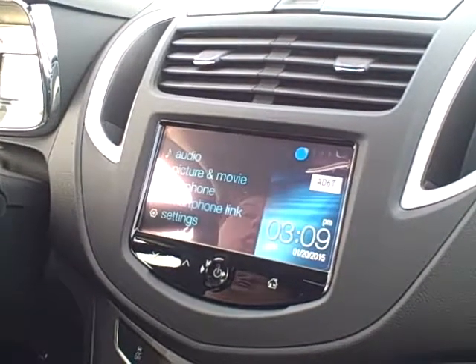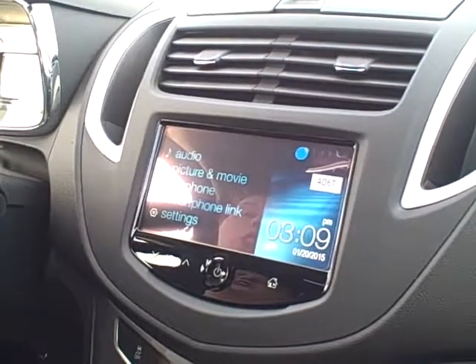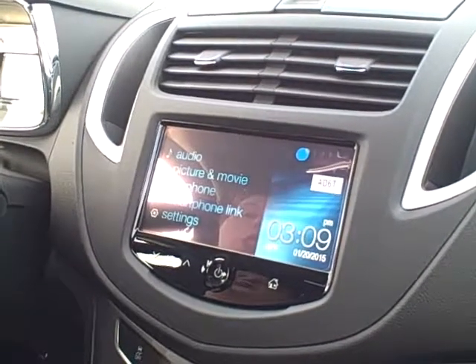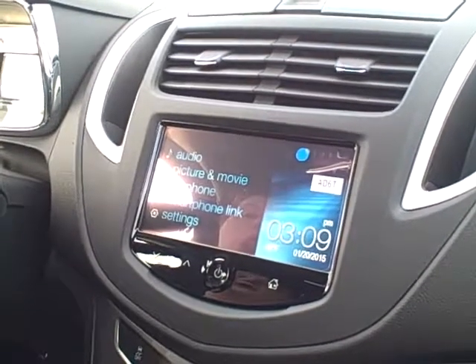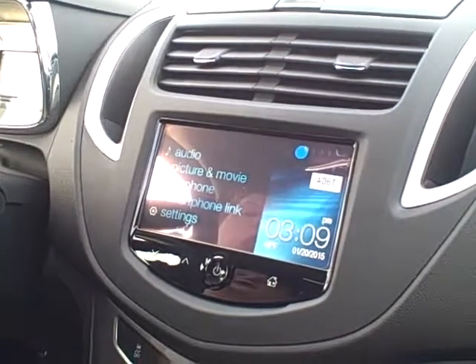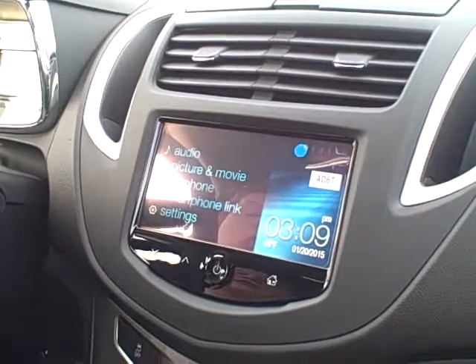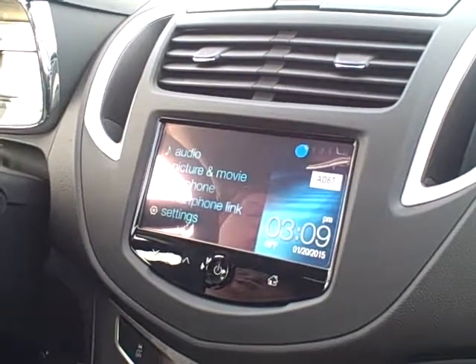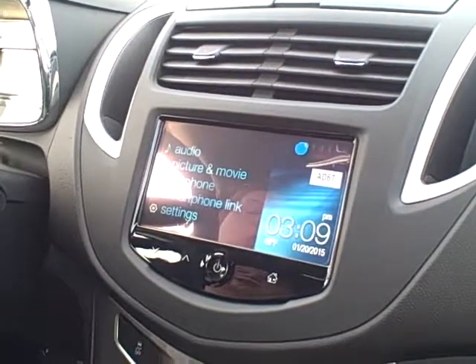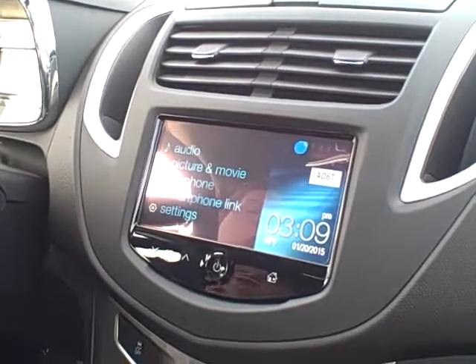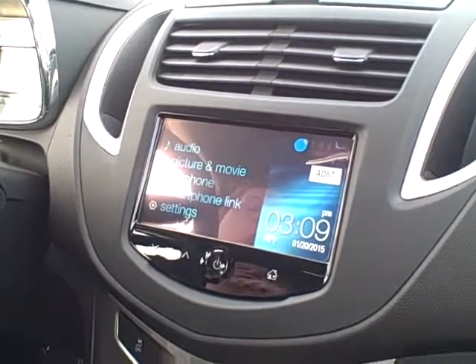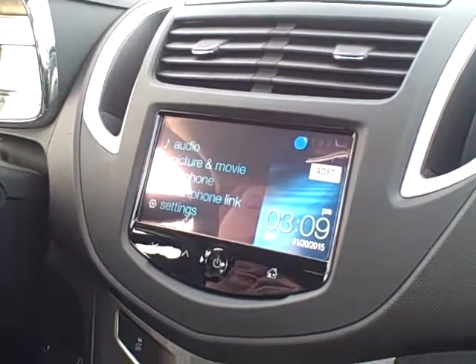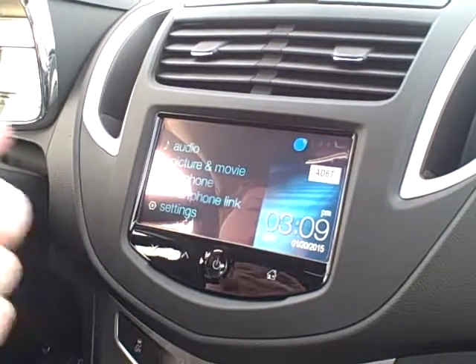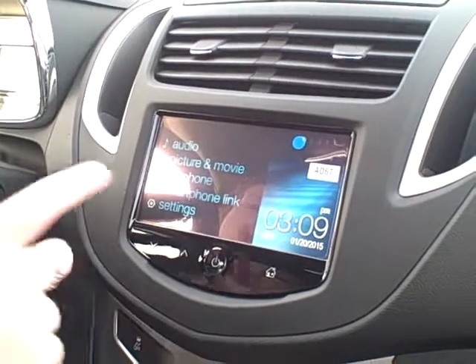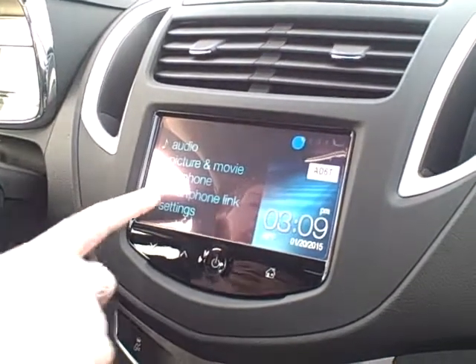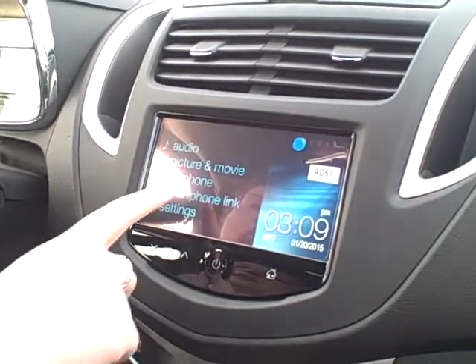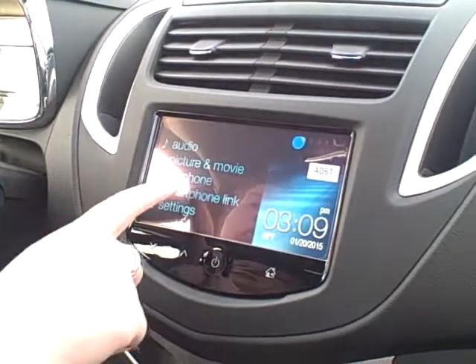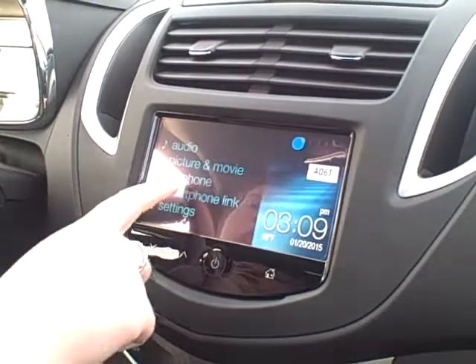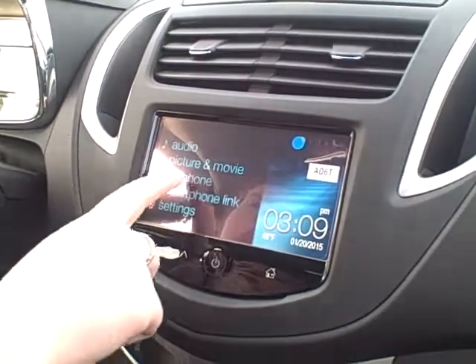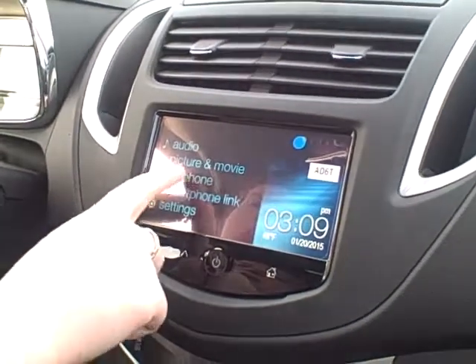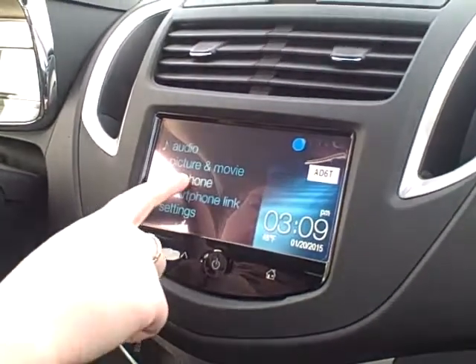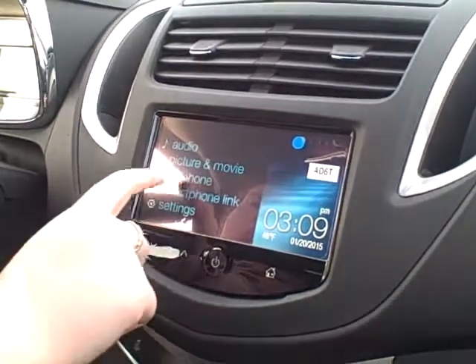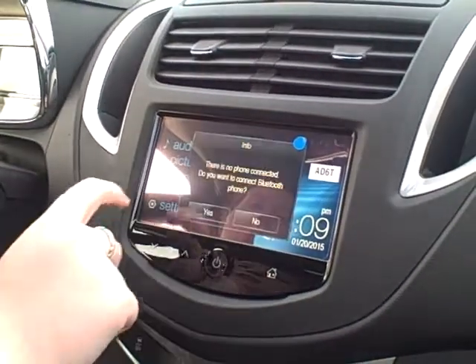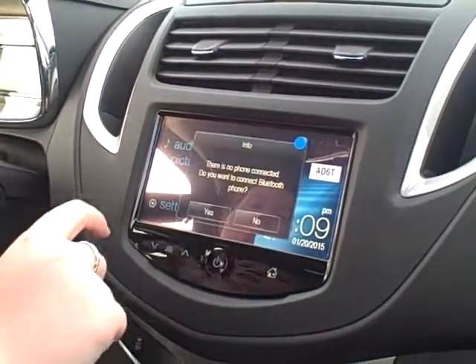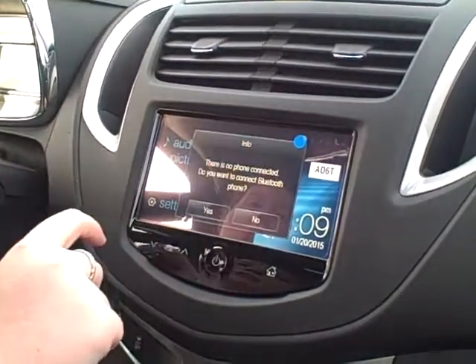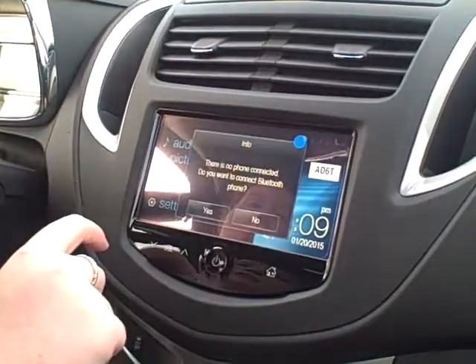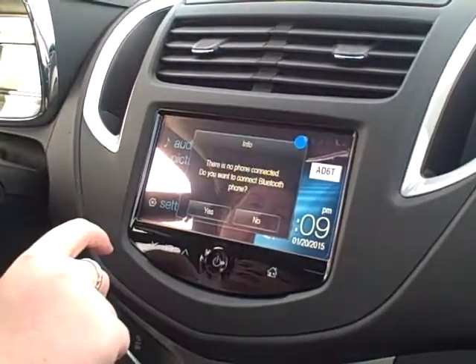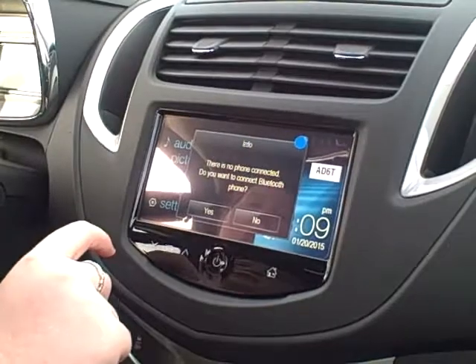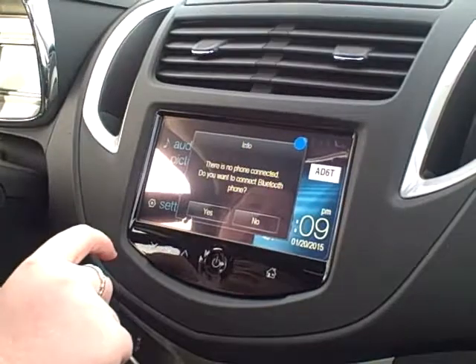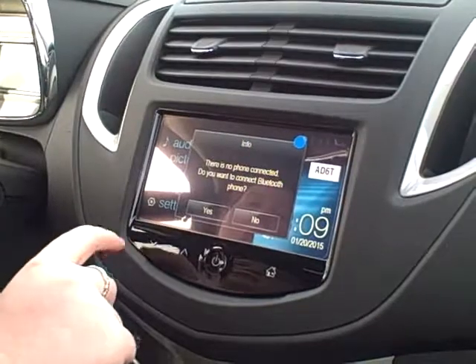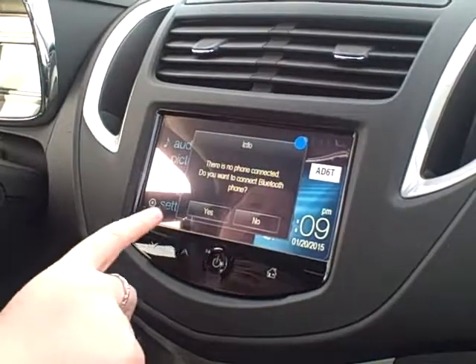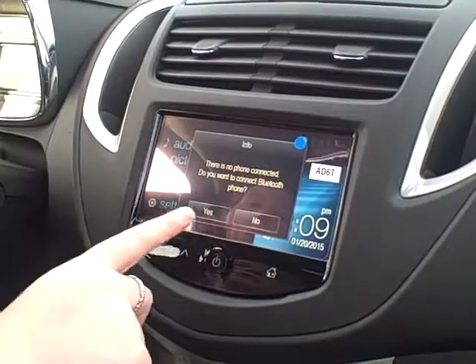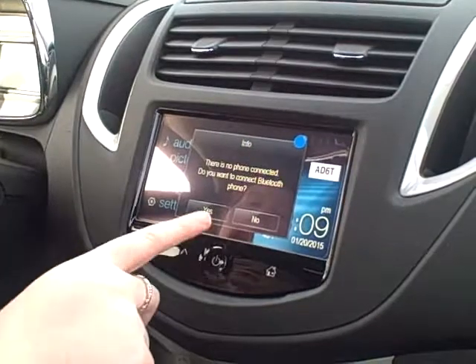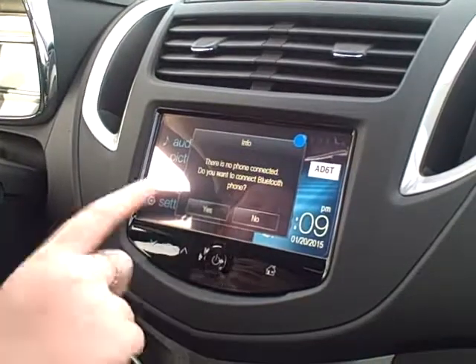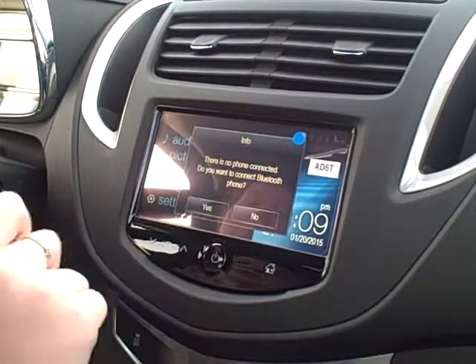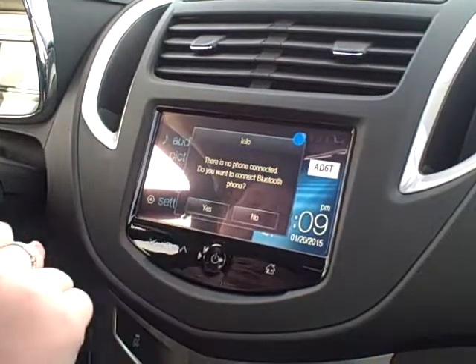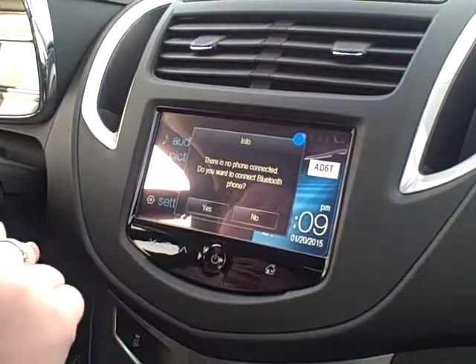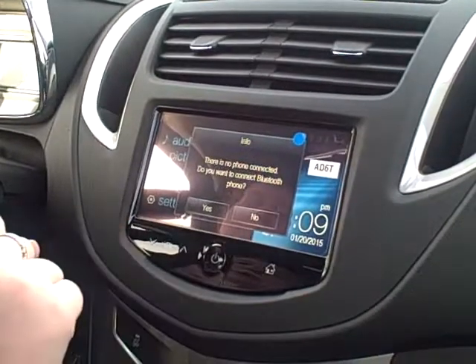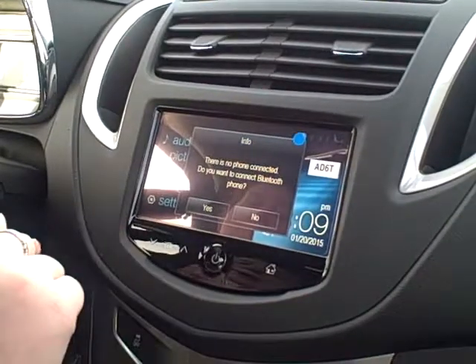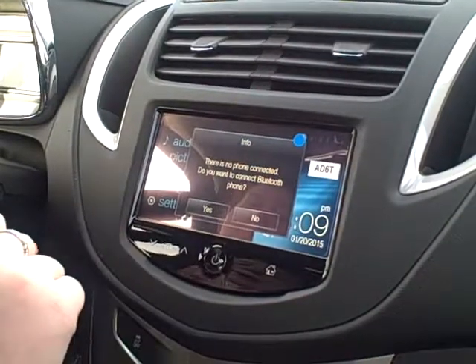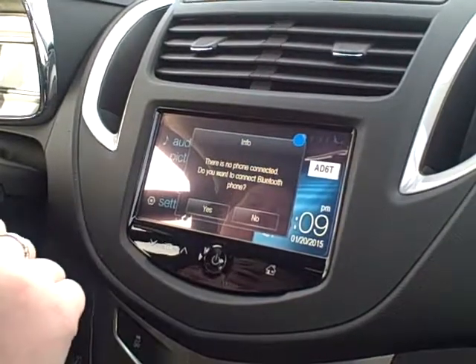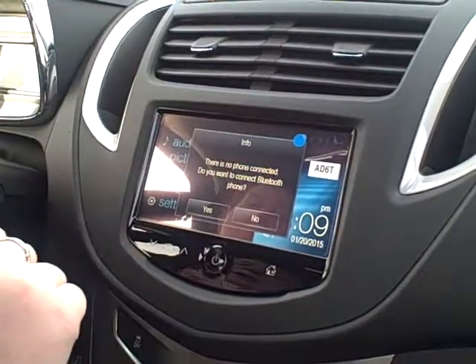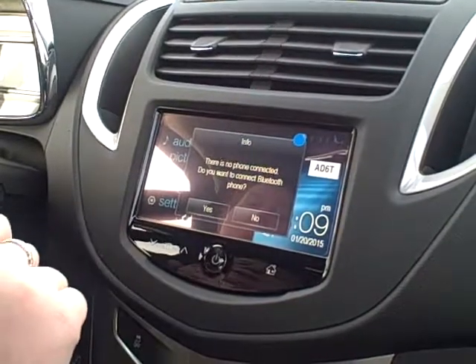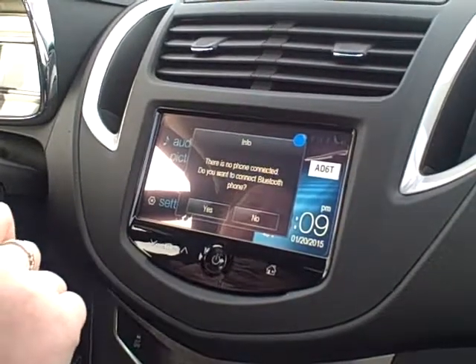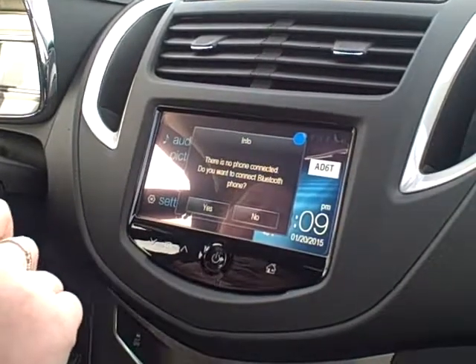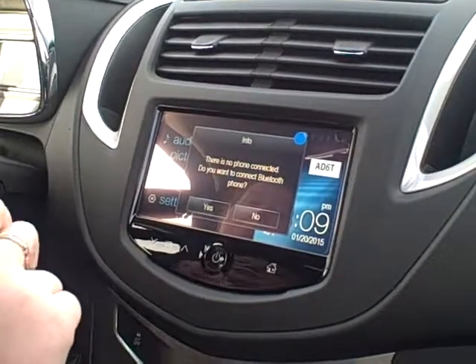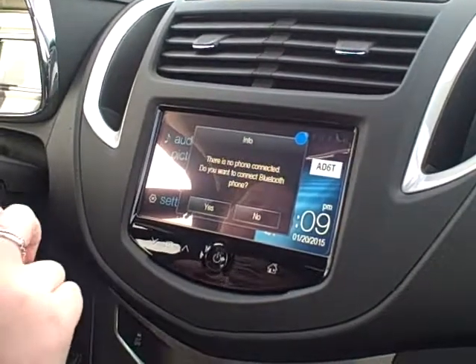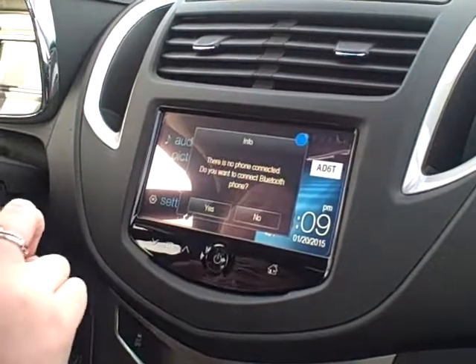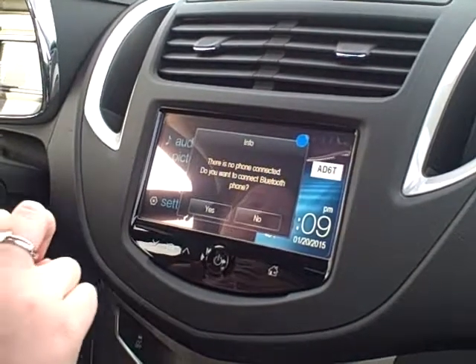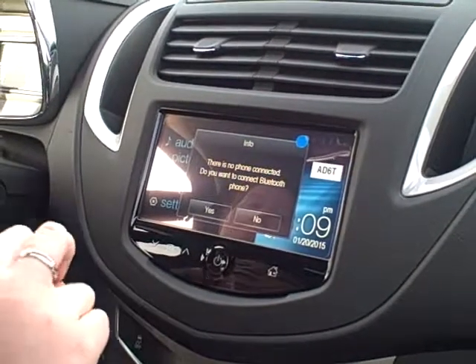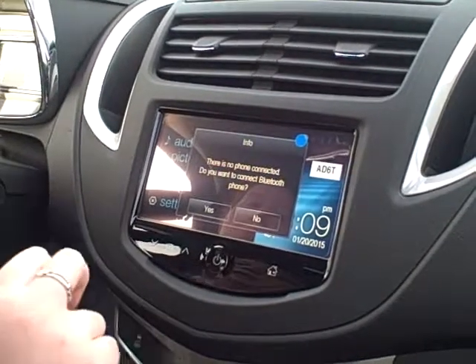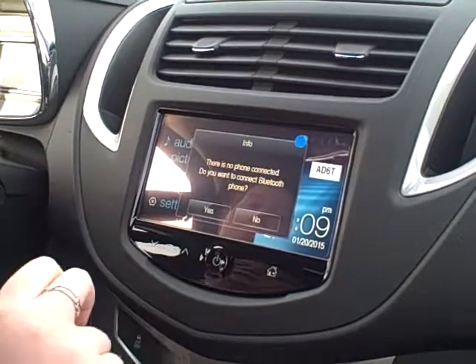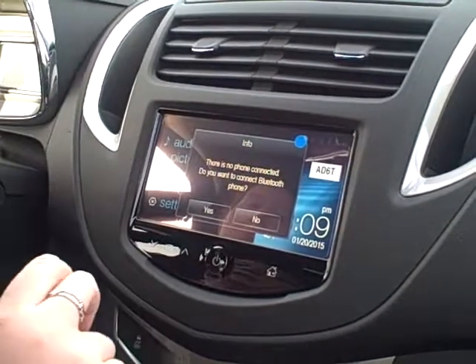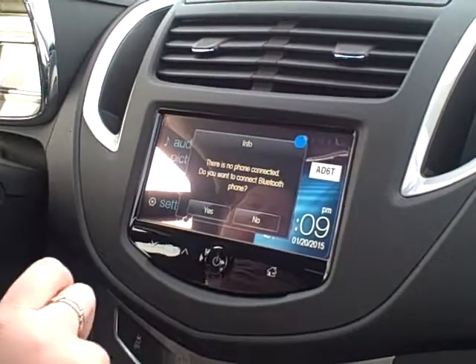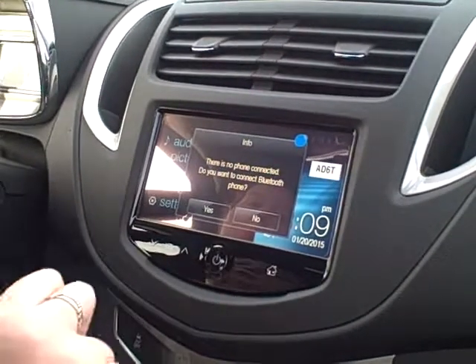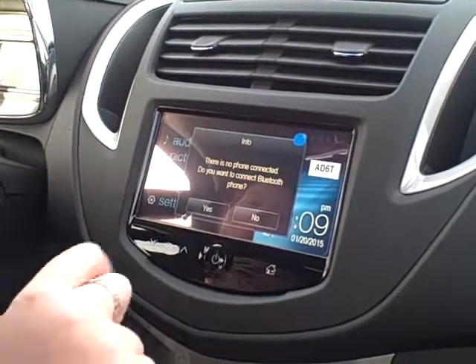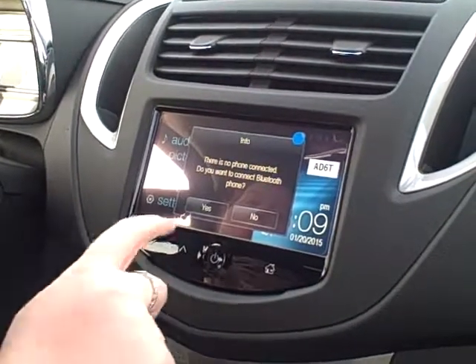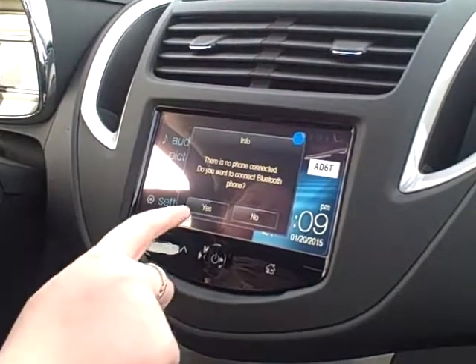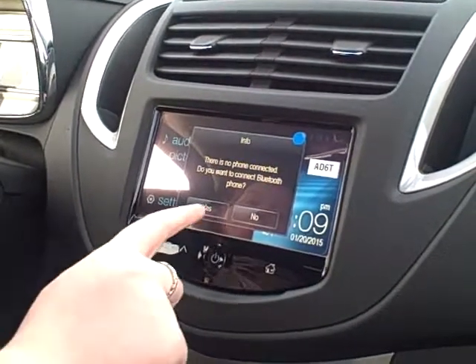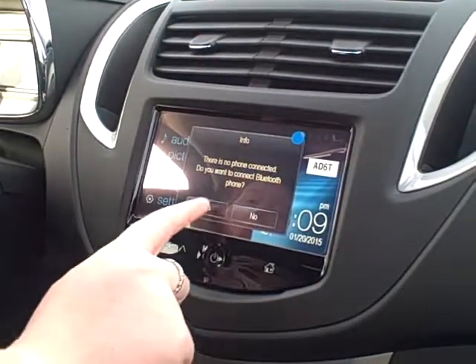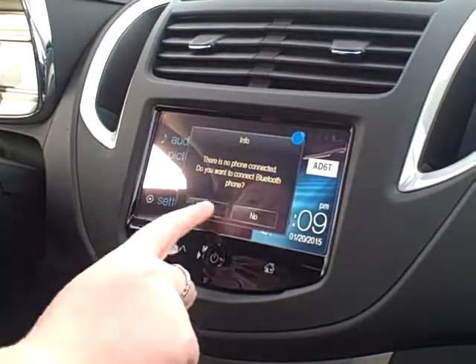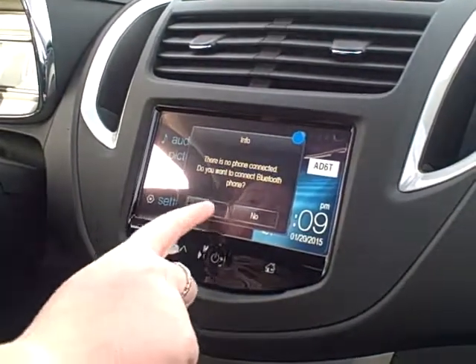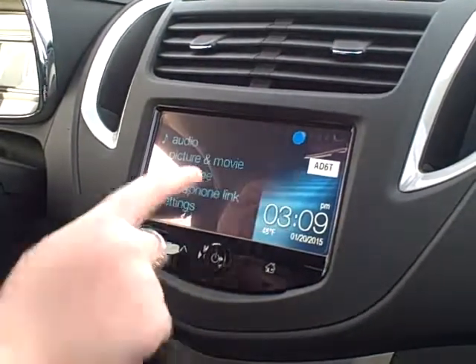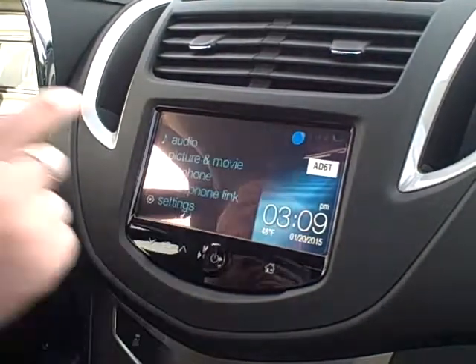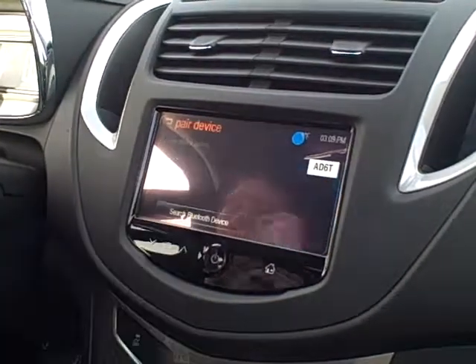First on your radio, go to your telephone link, and when the message pops up asking if you want to connect a Bluetooth phone, hit yes.